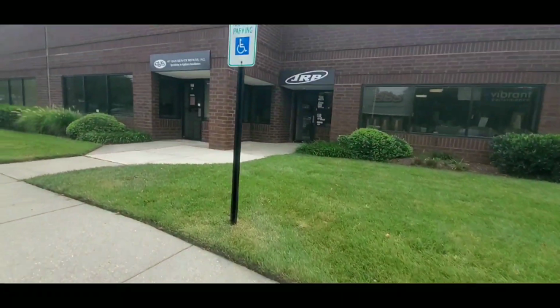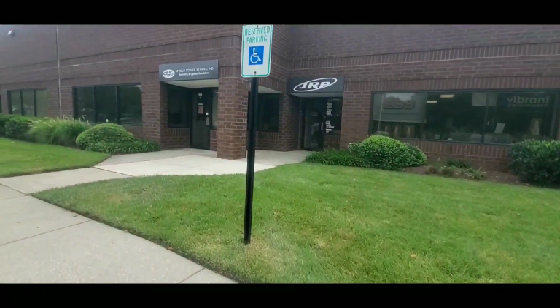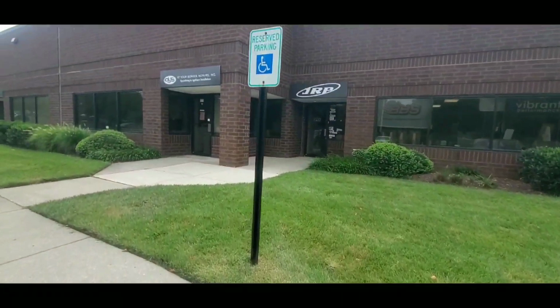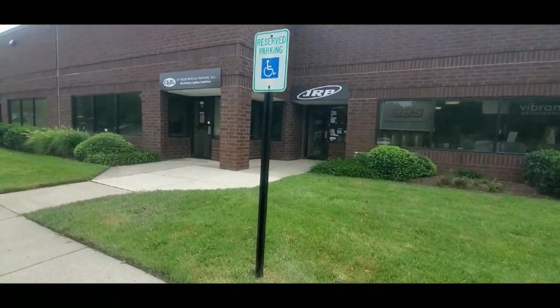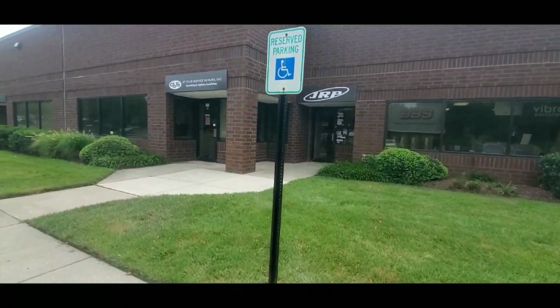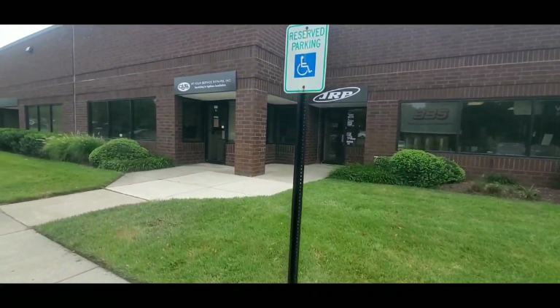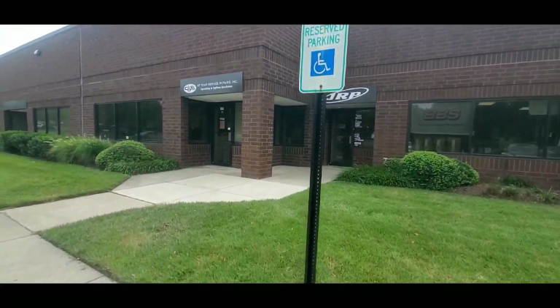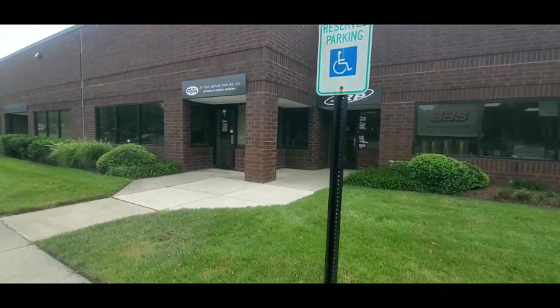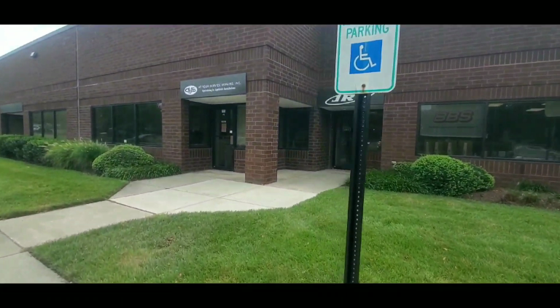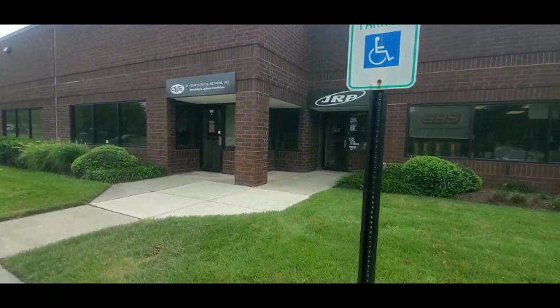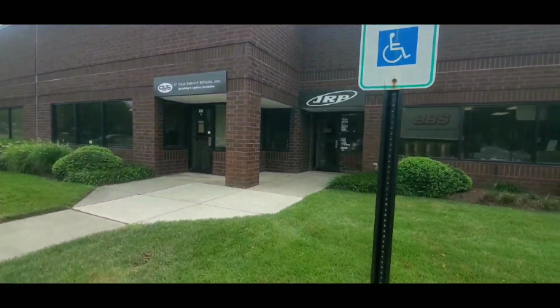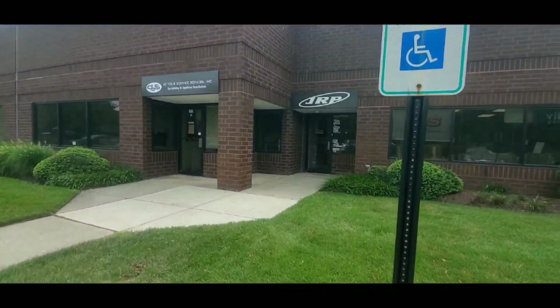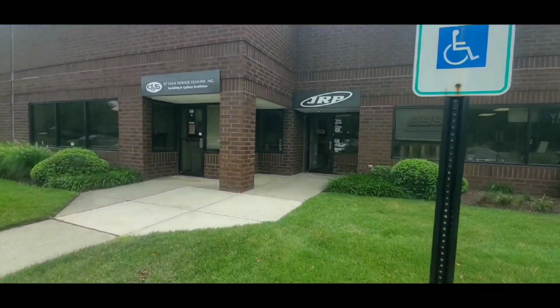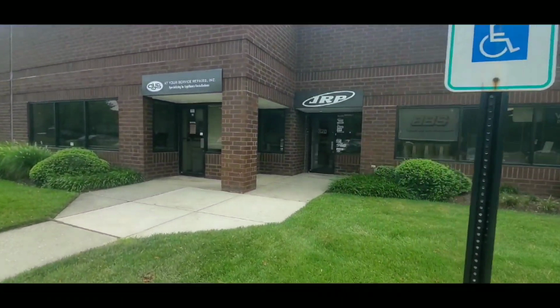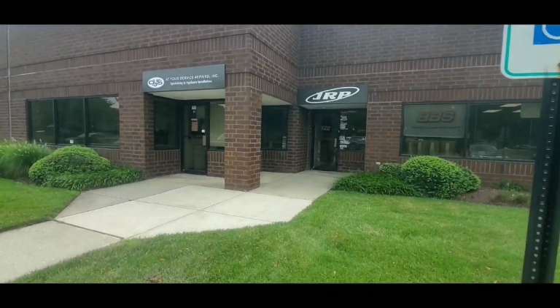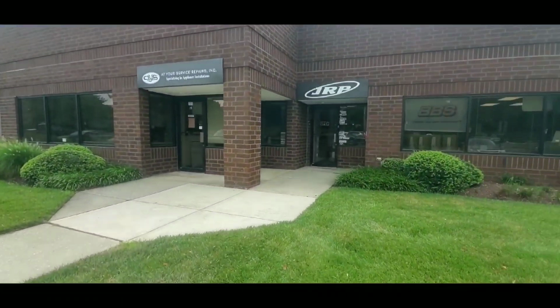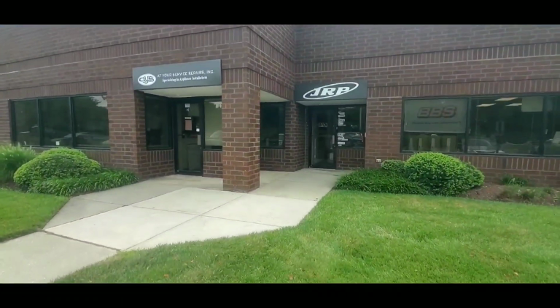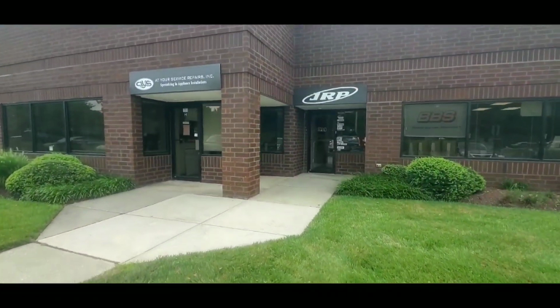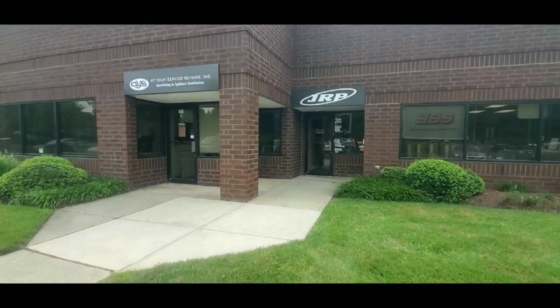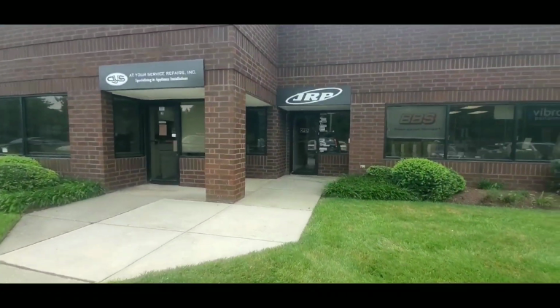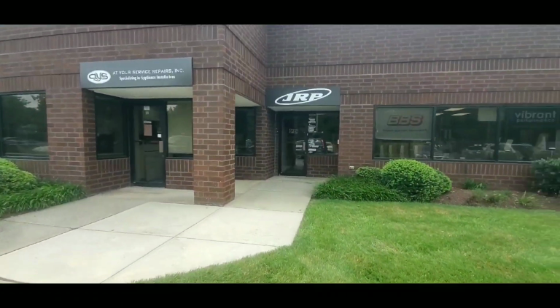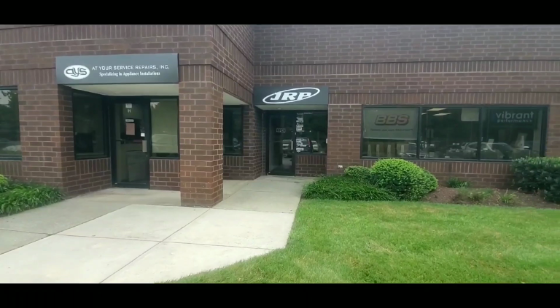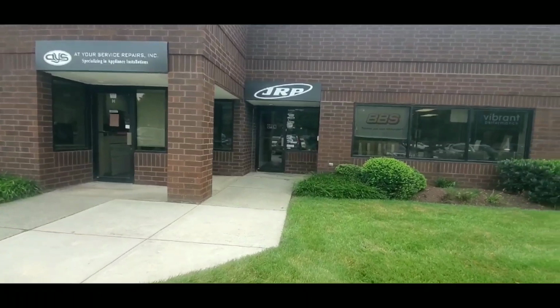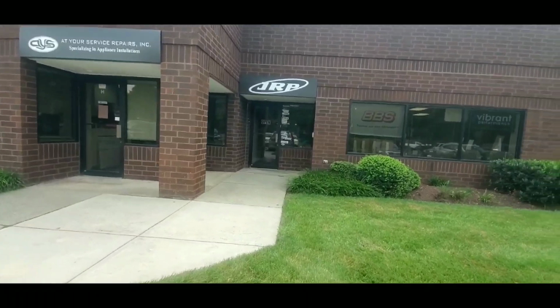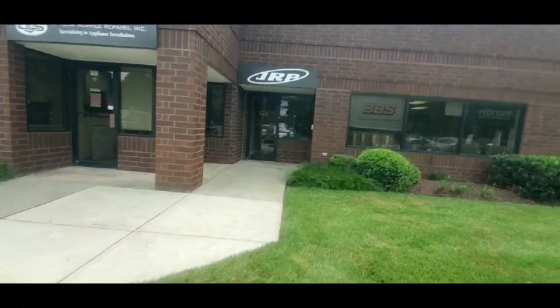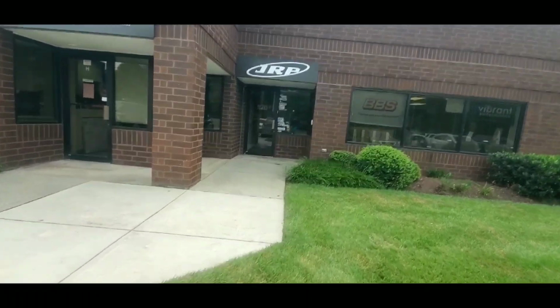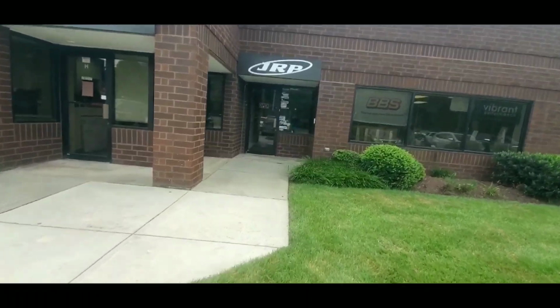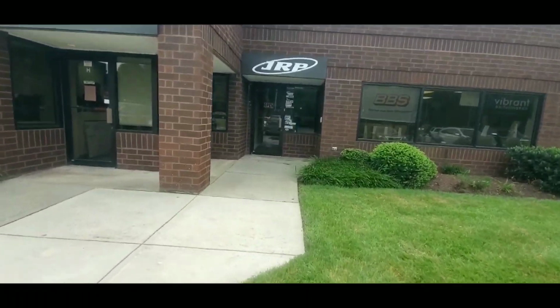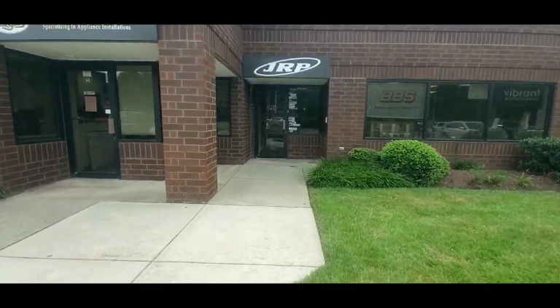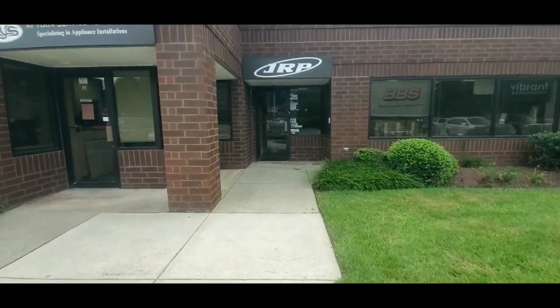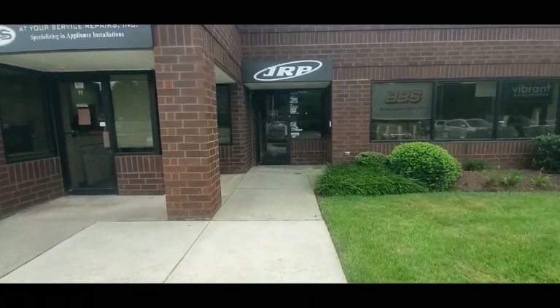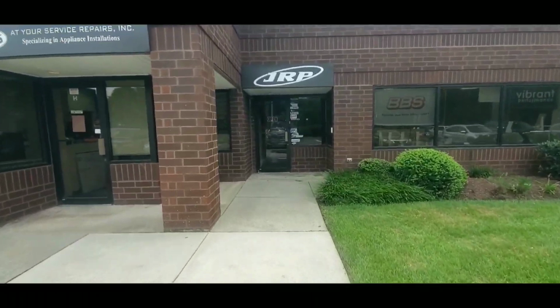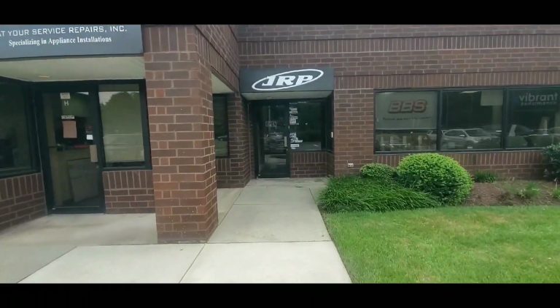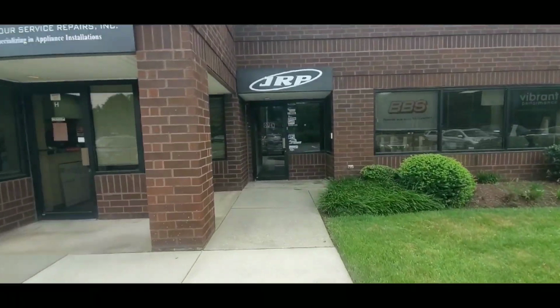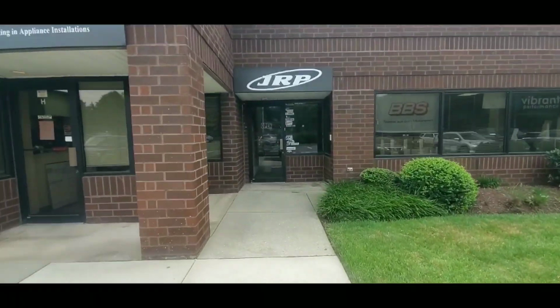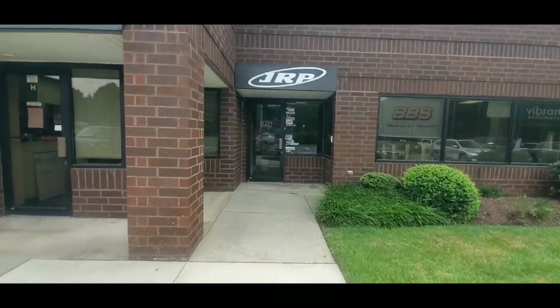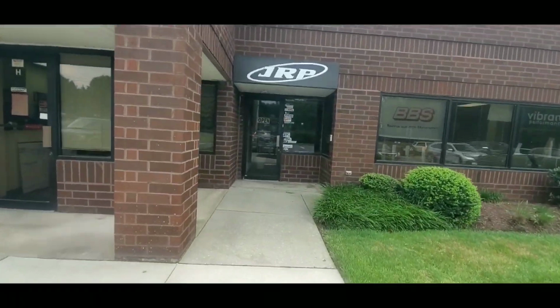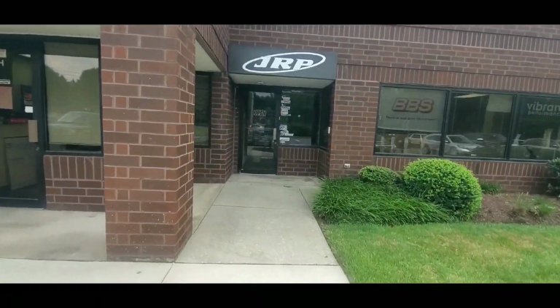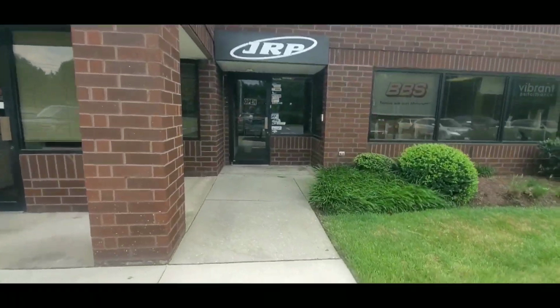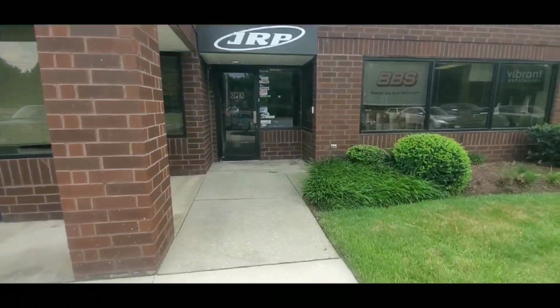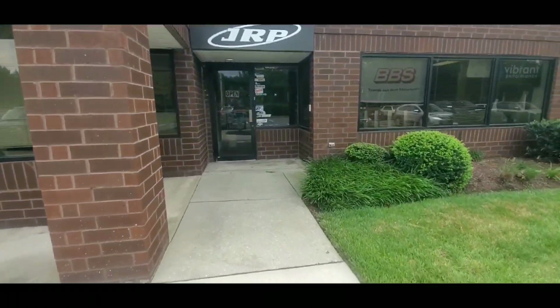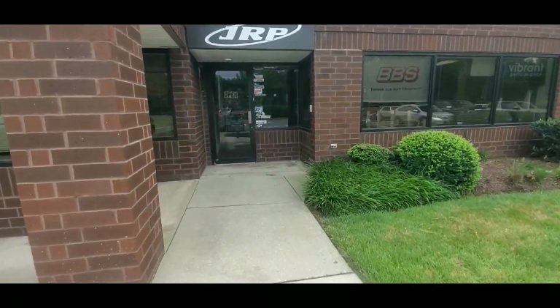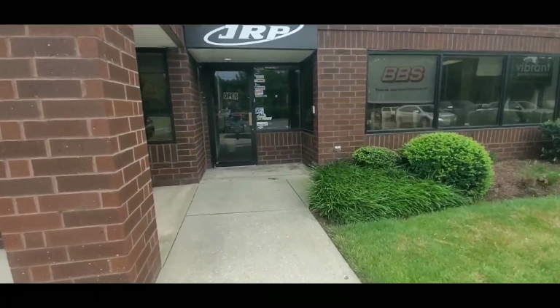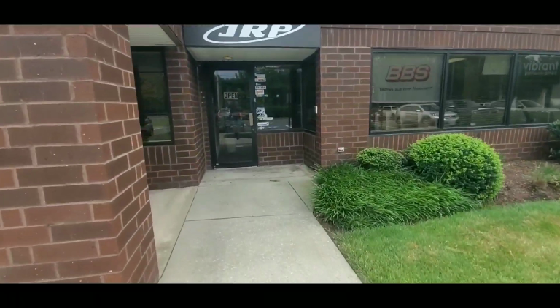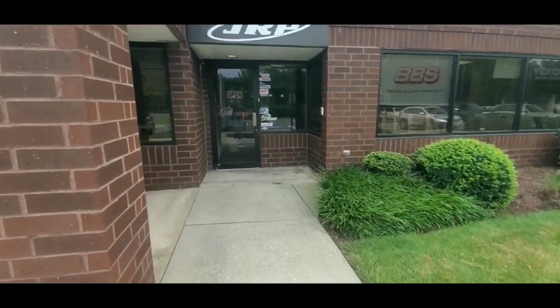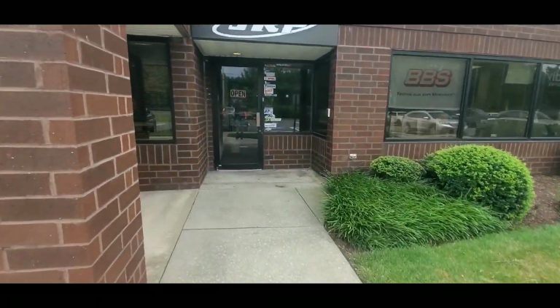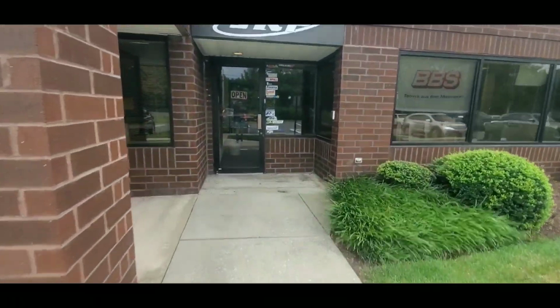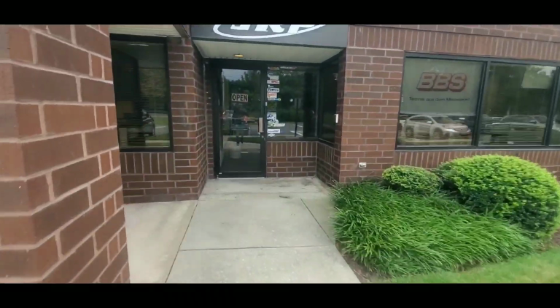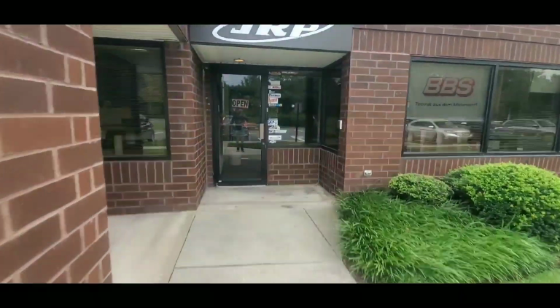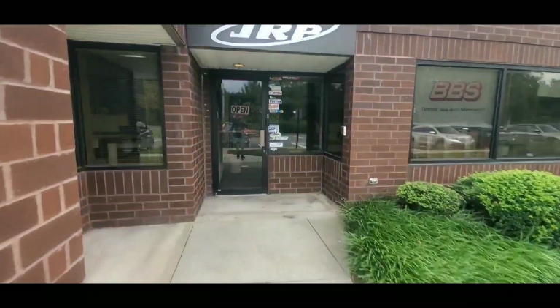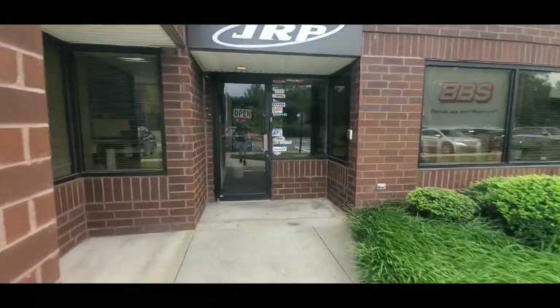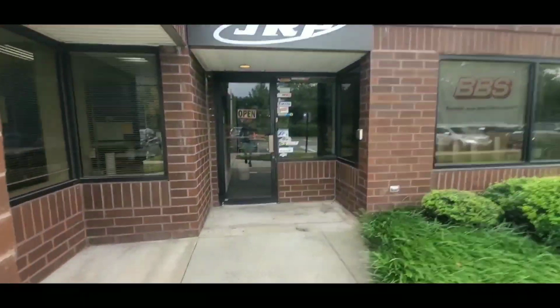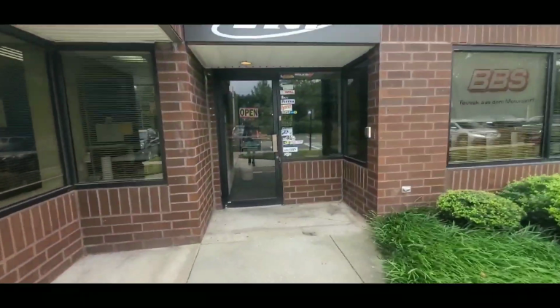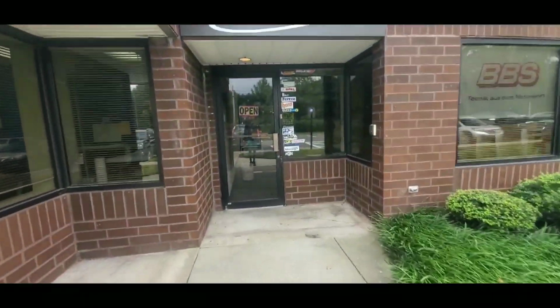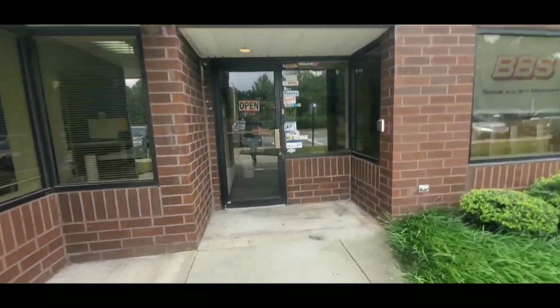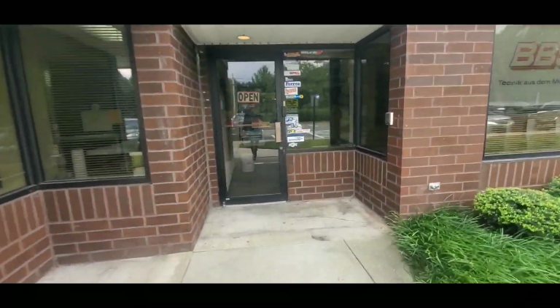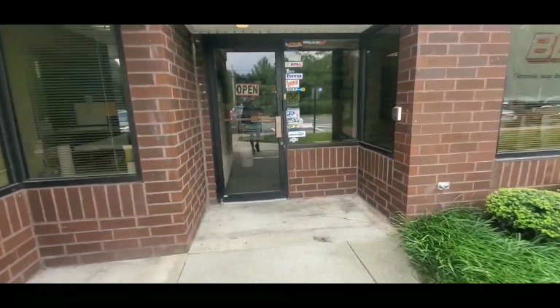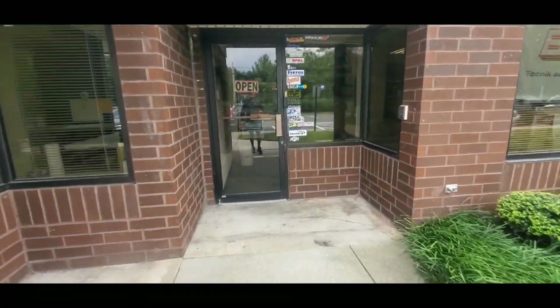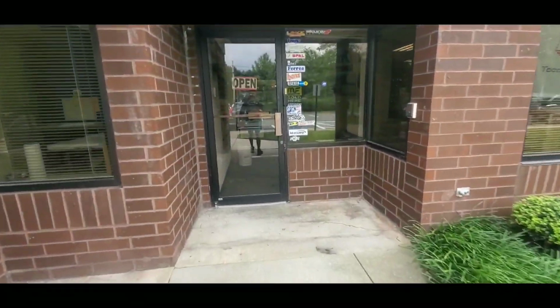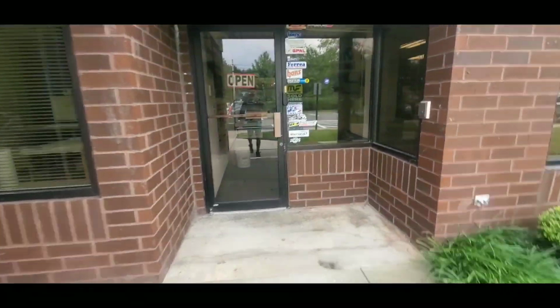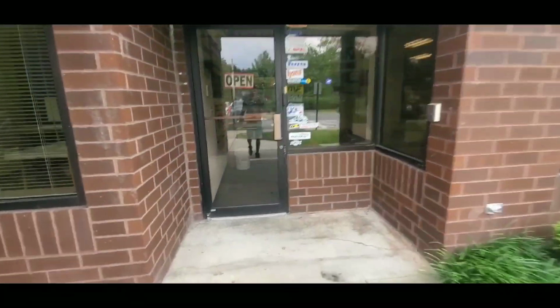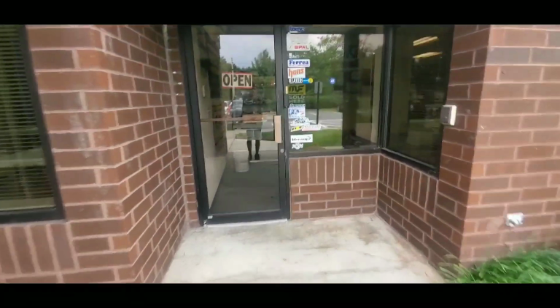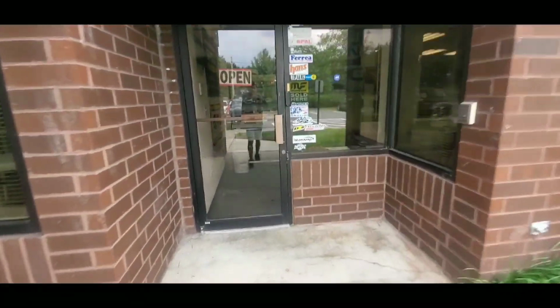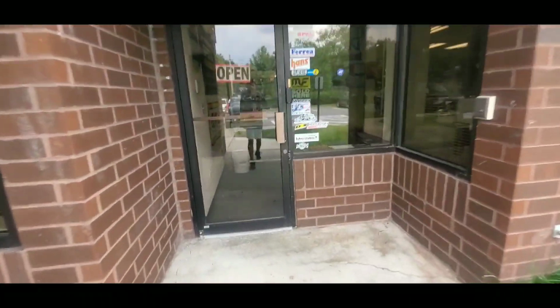We're here now. This is the famous store everyone around where I live knows about. I'm gonna try to get in and see what we can buy today.